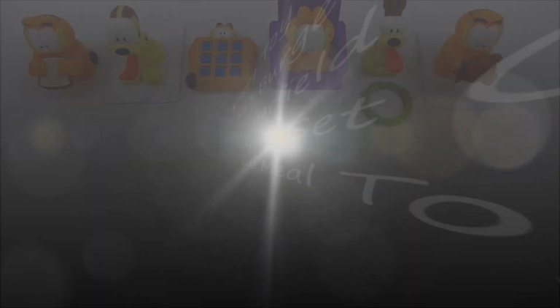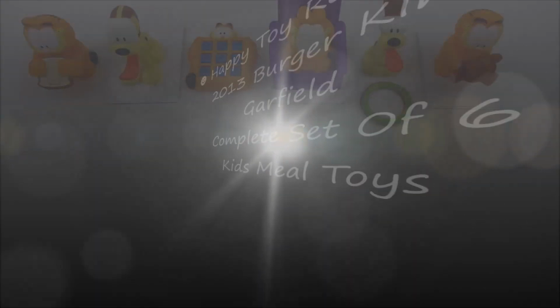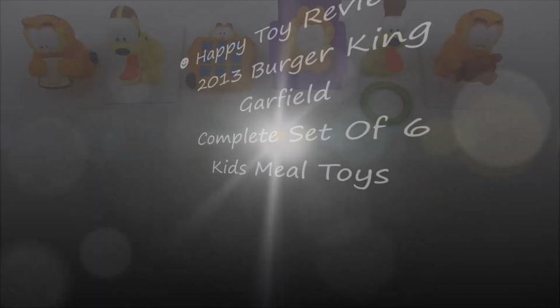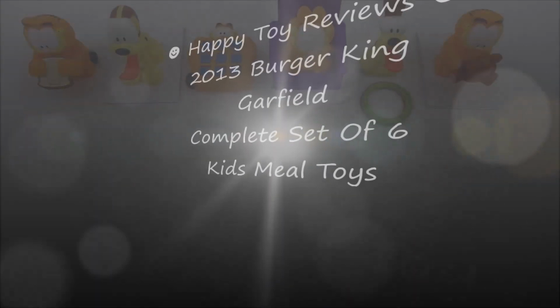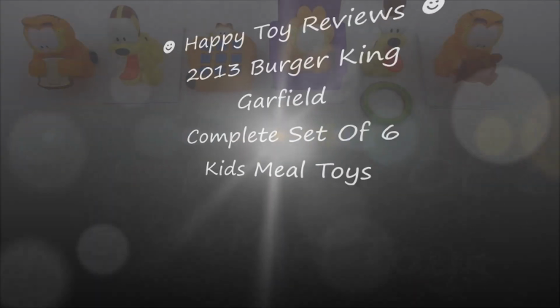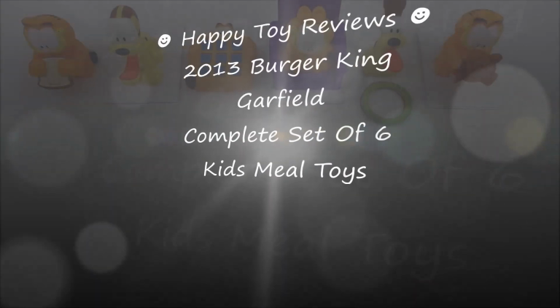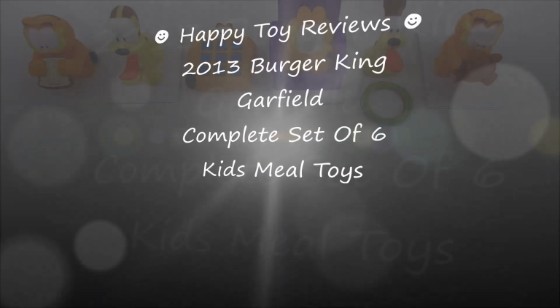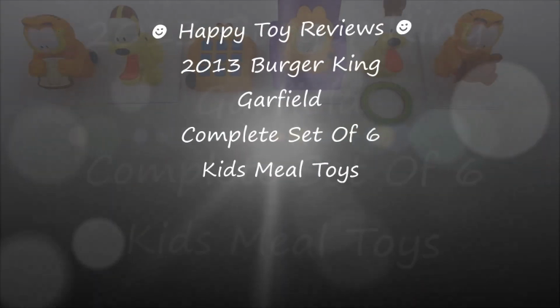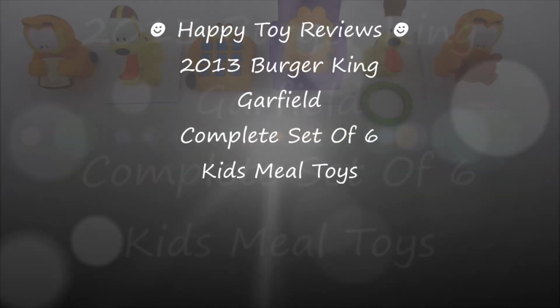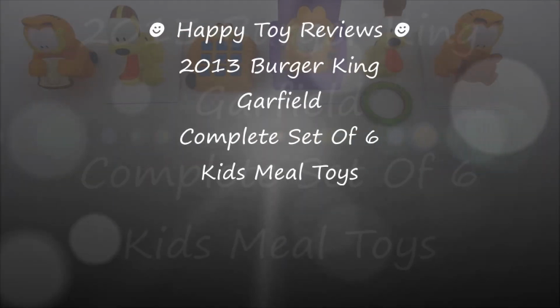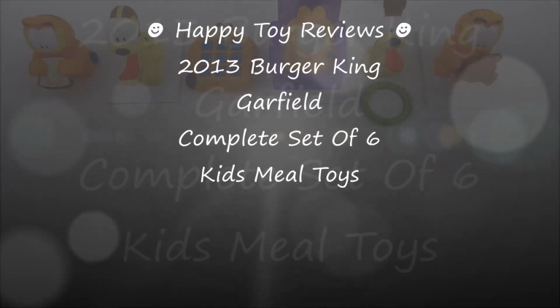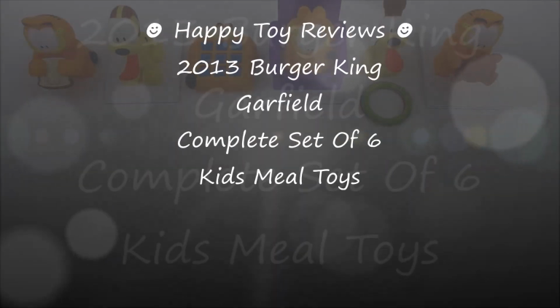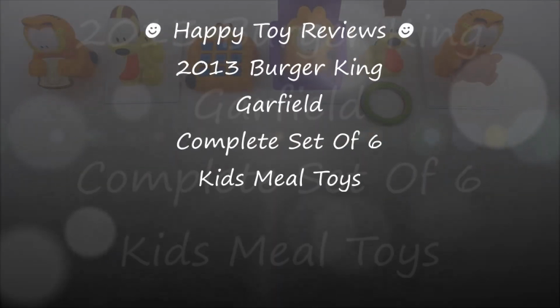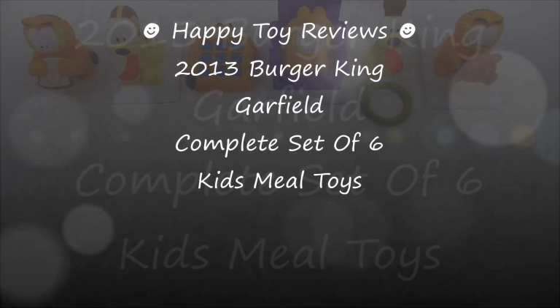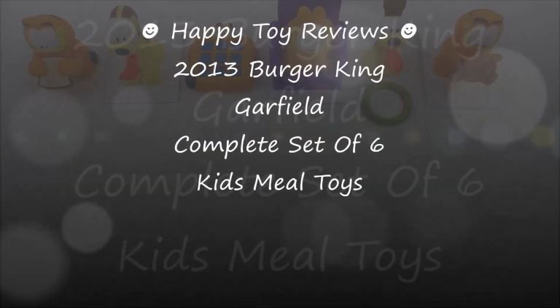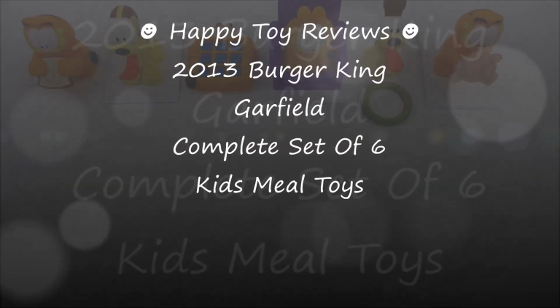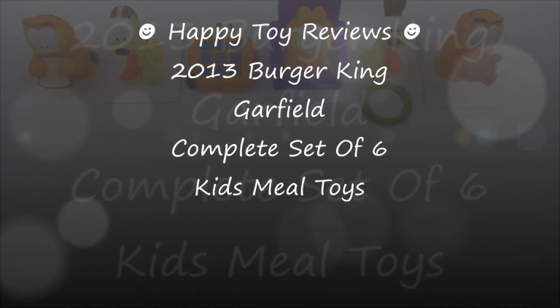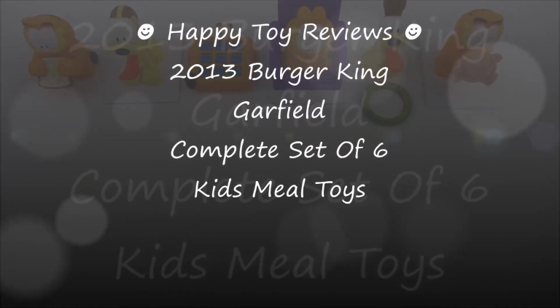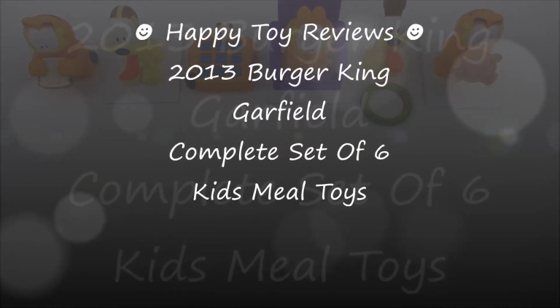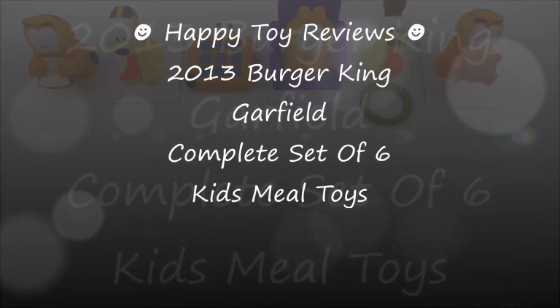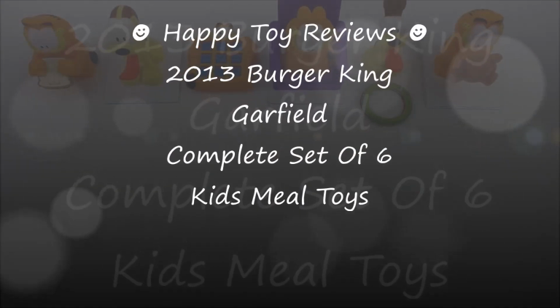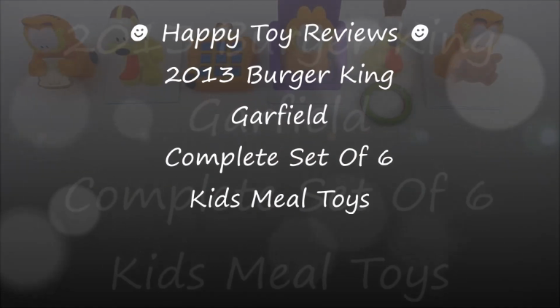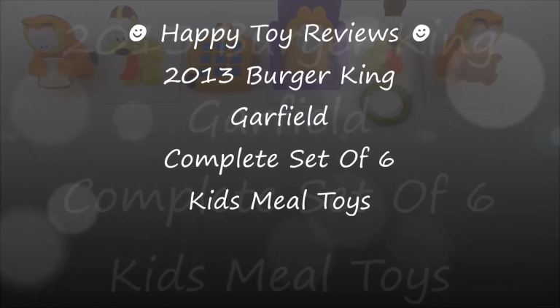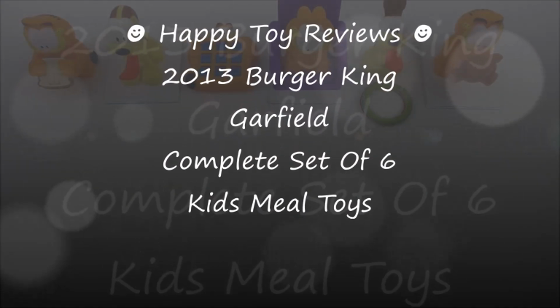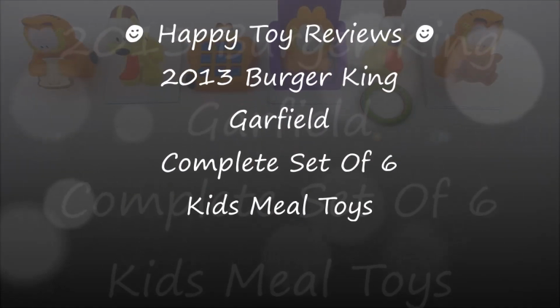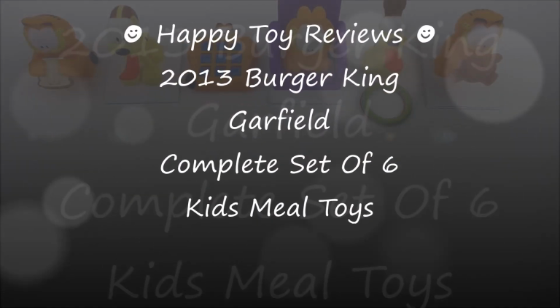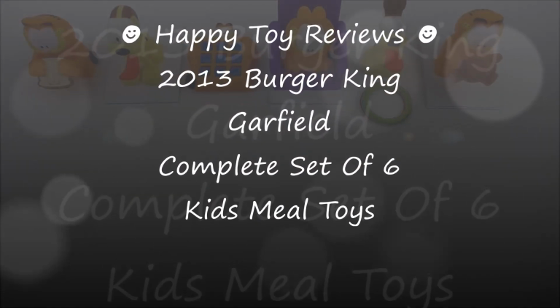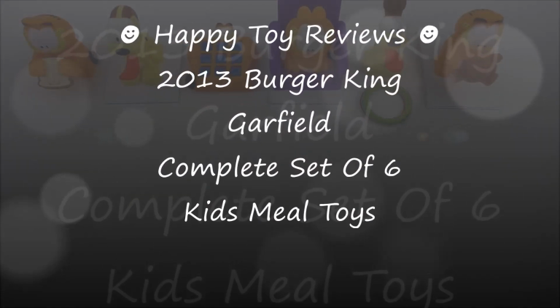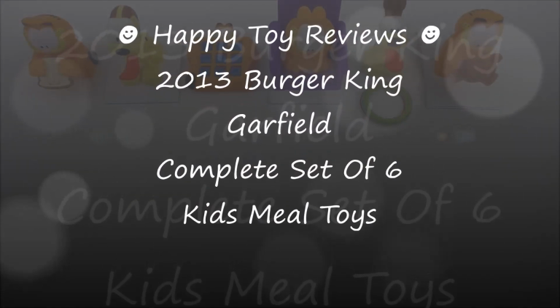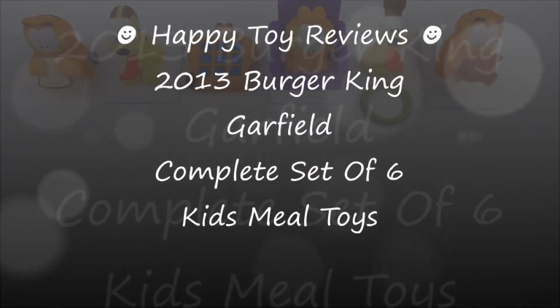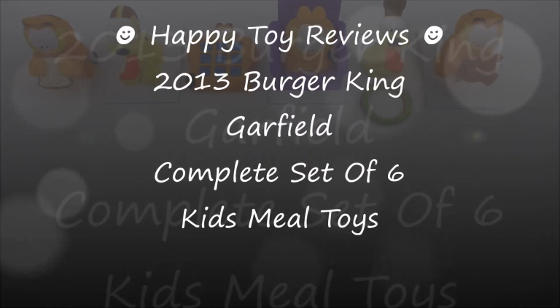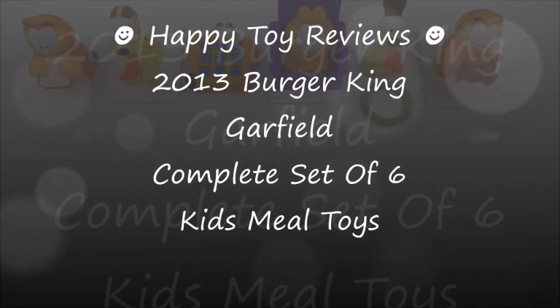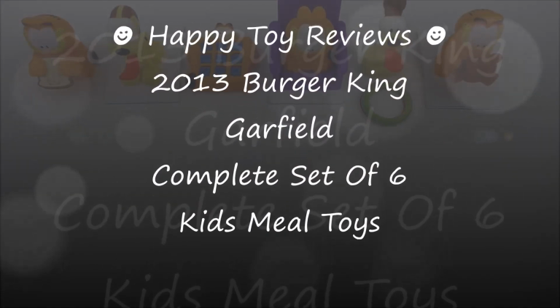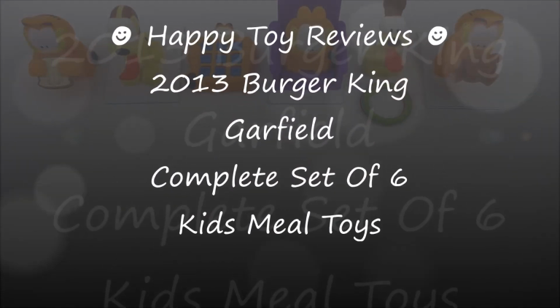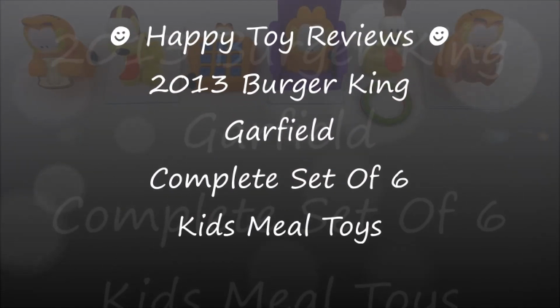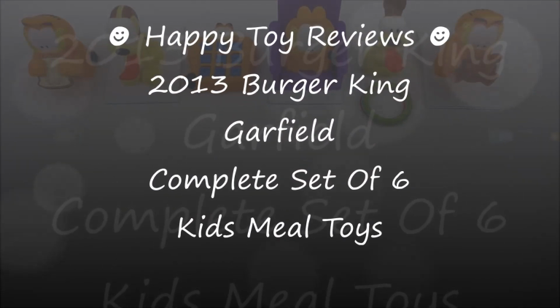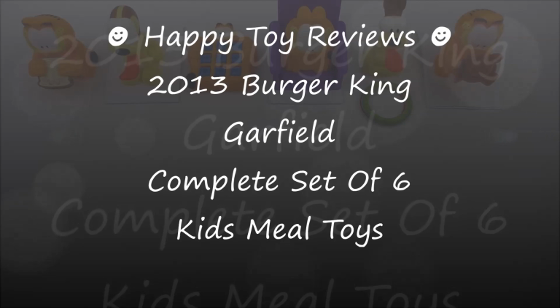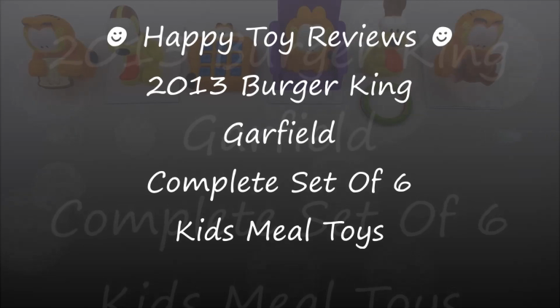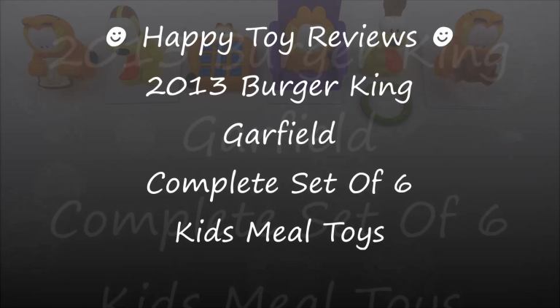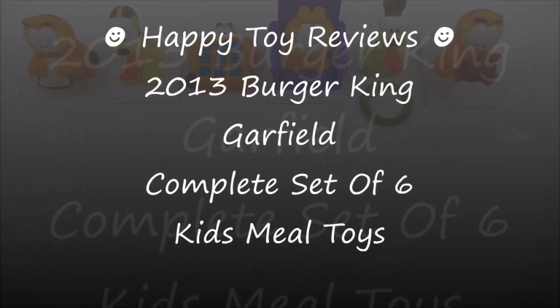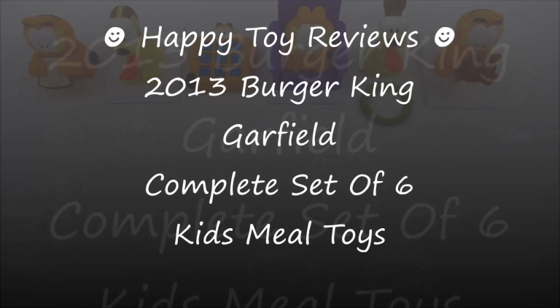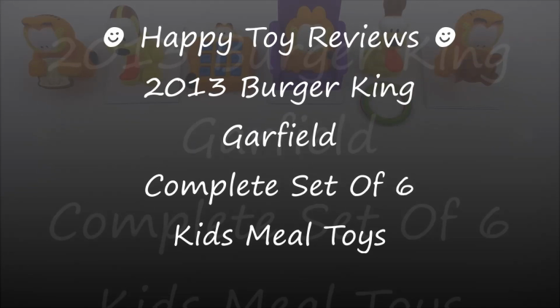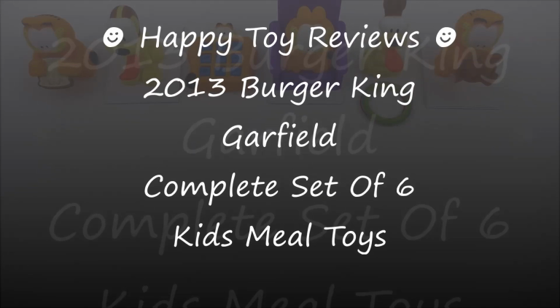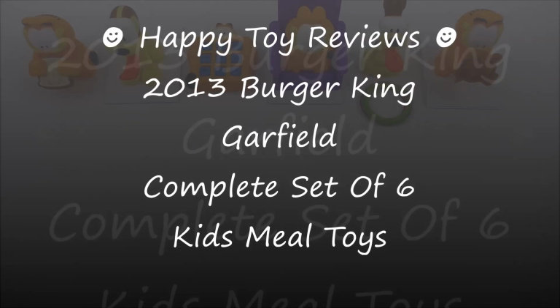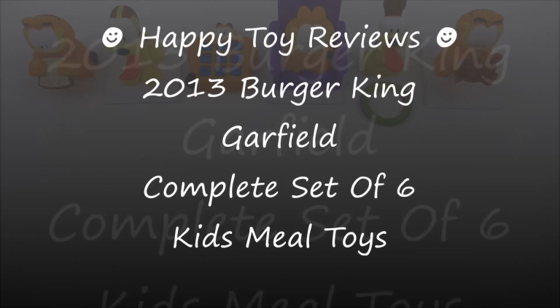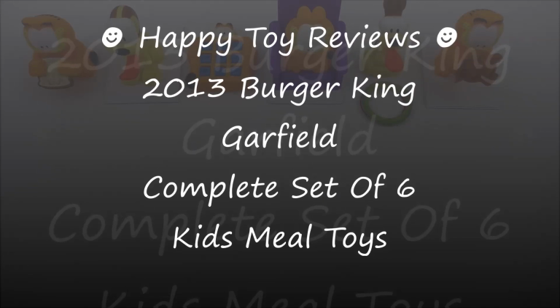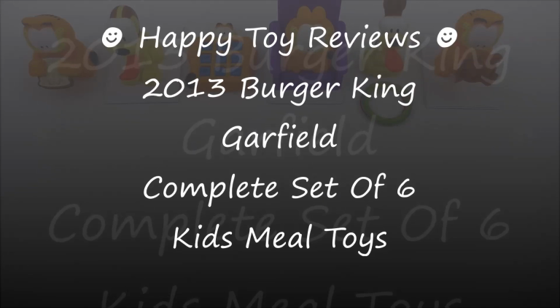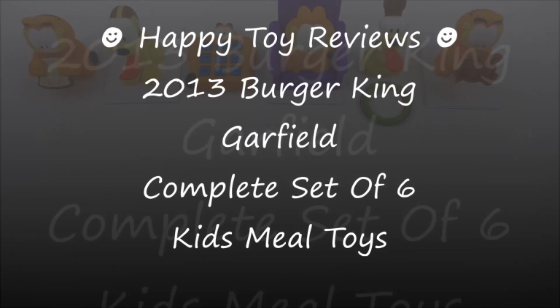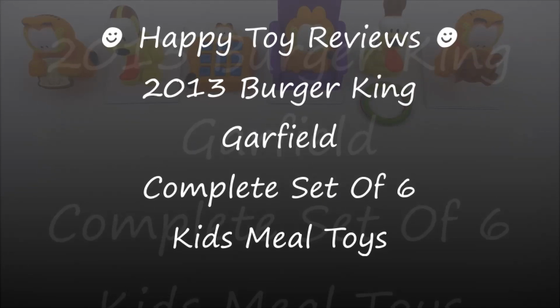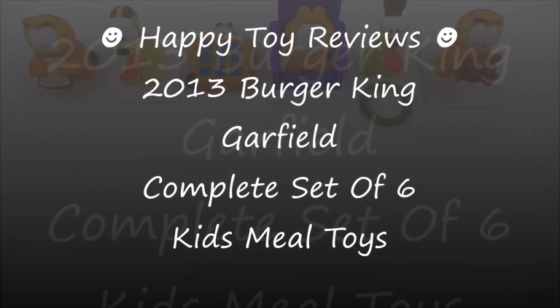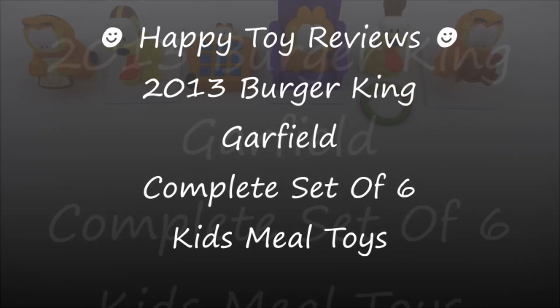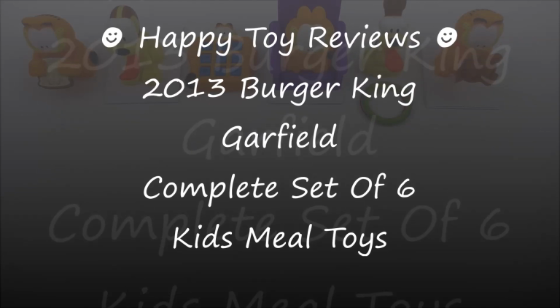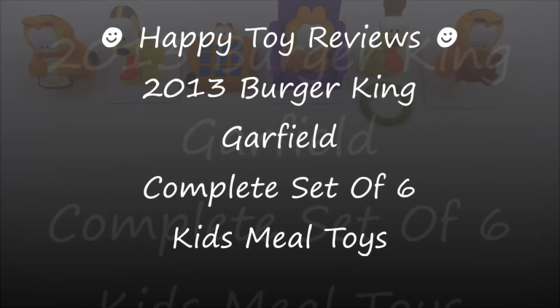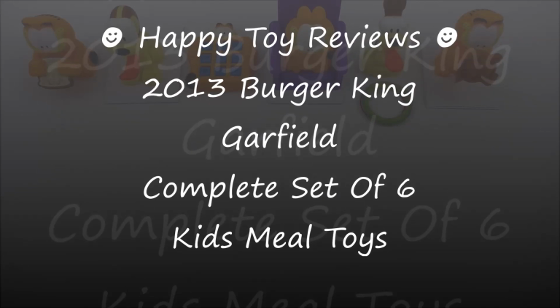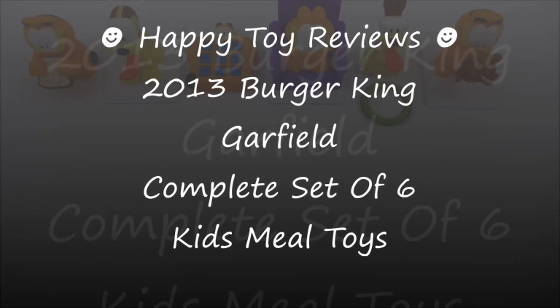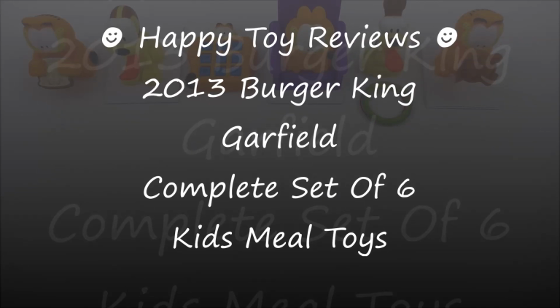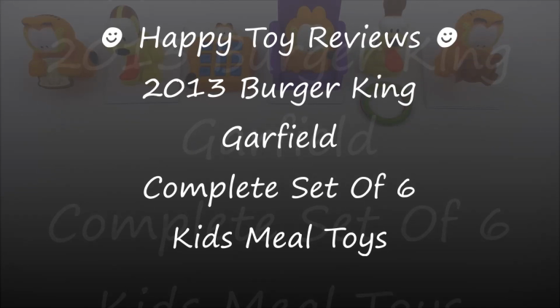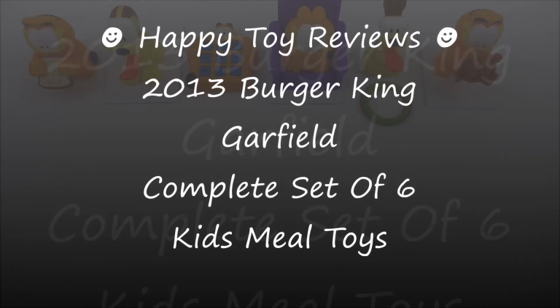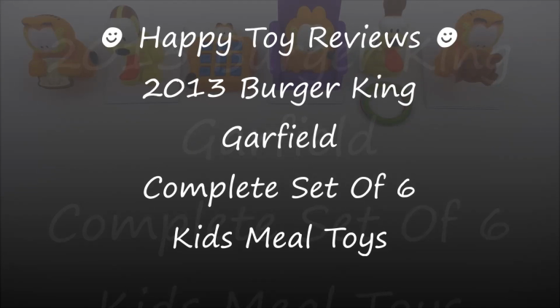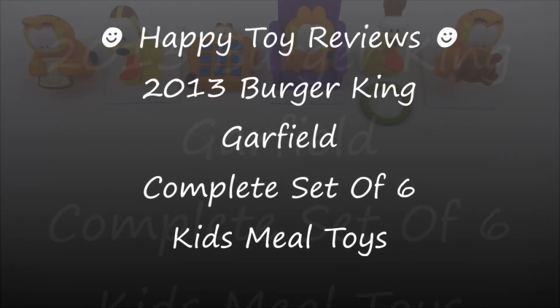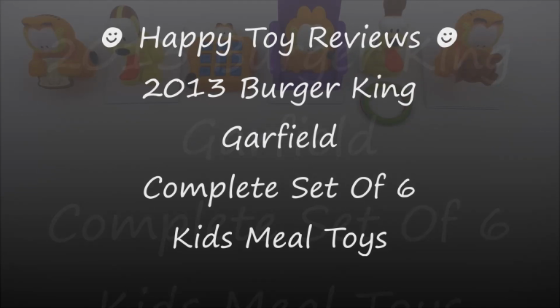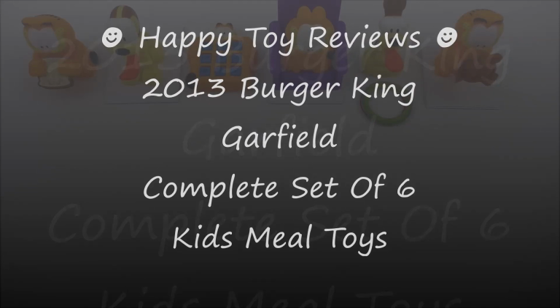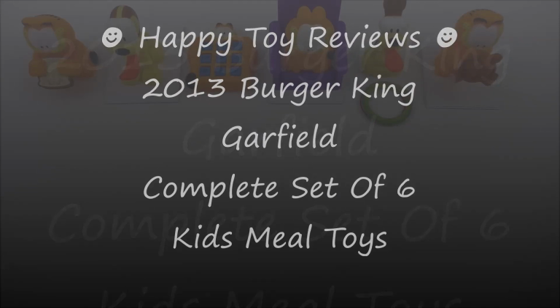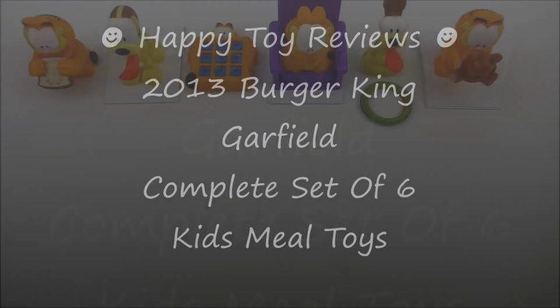Hello everybody, this is Happy Toy Reviews and today we're going to review the 2013 Burger King Garfield complete set of six kids meal toys.